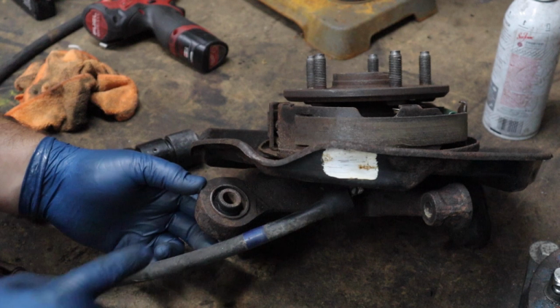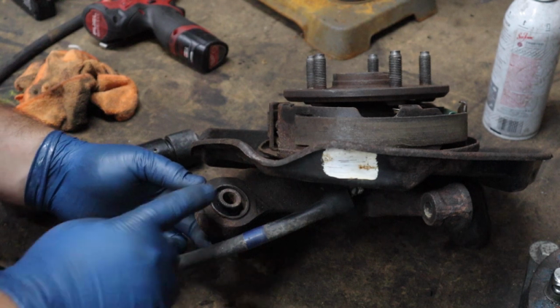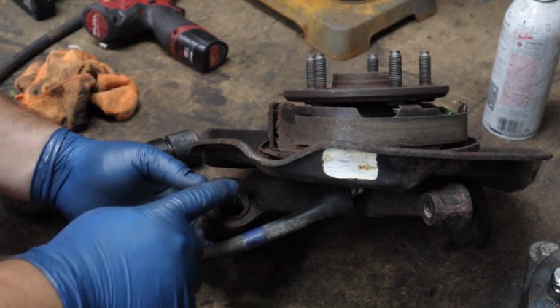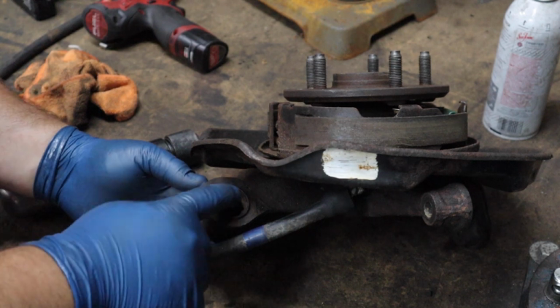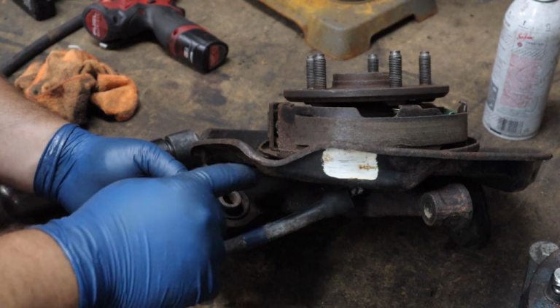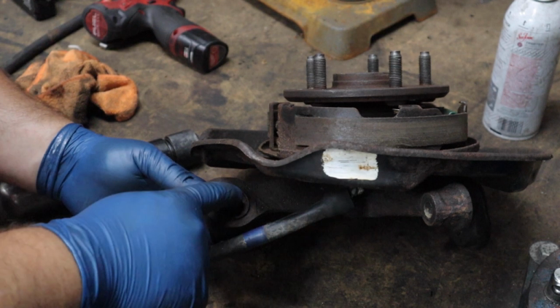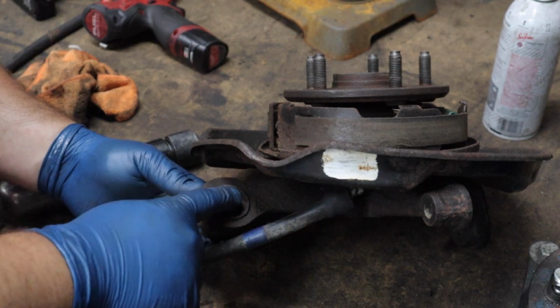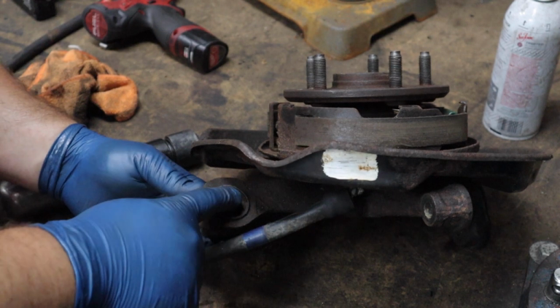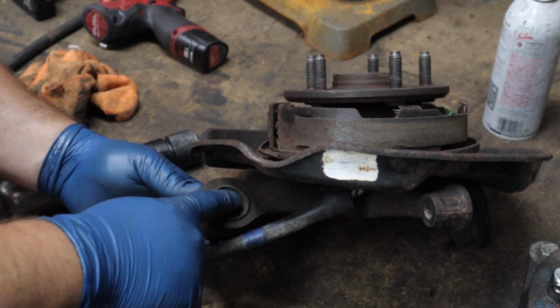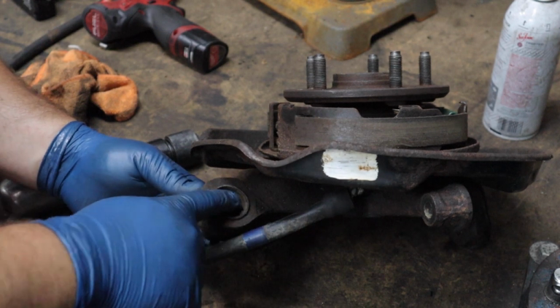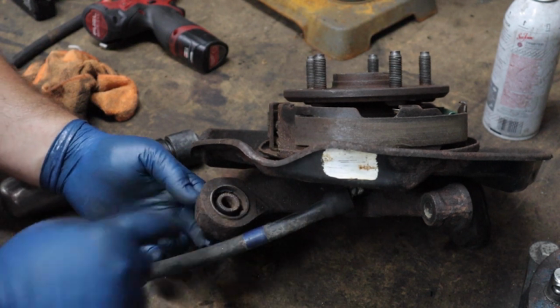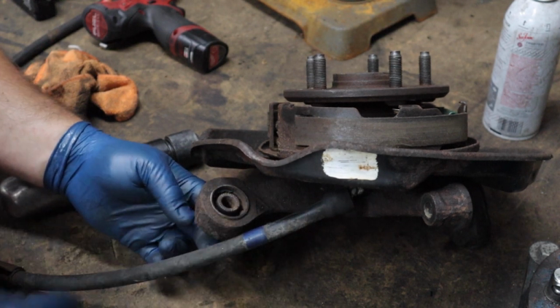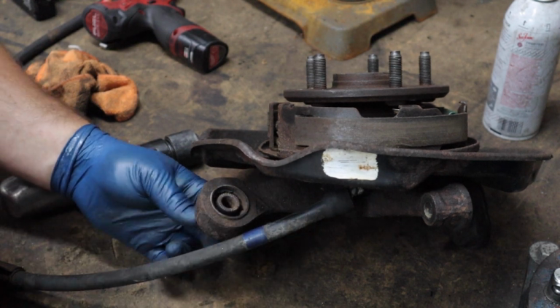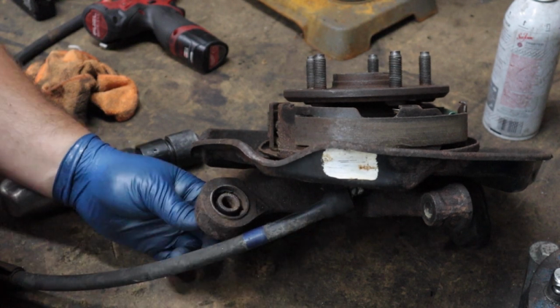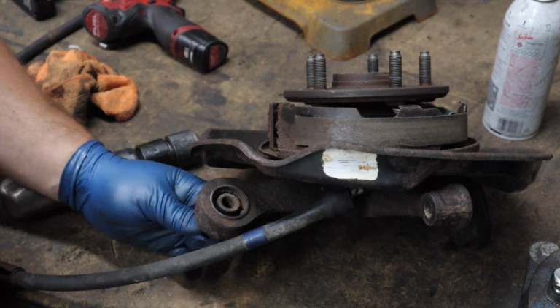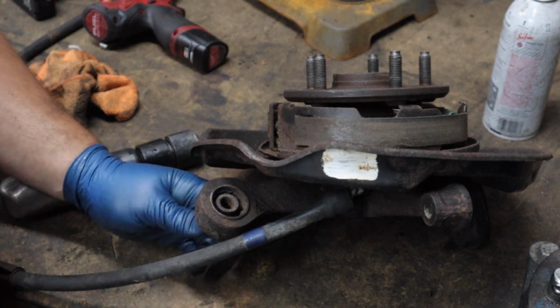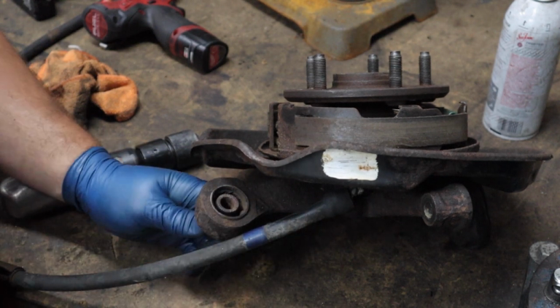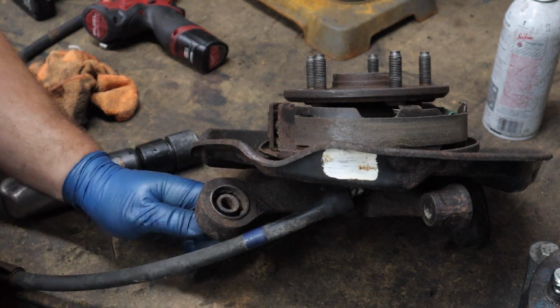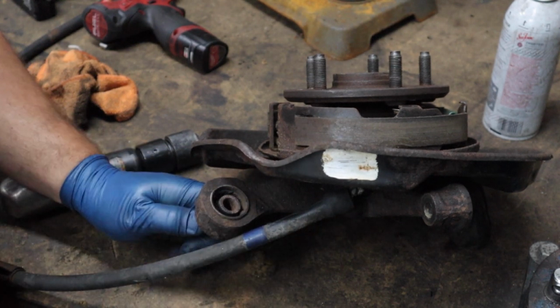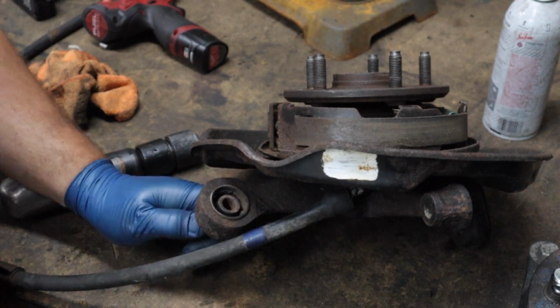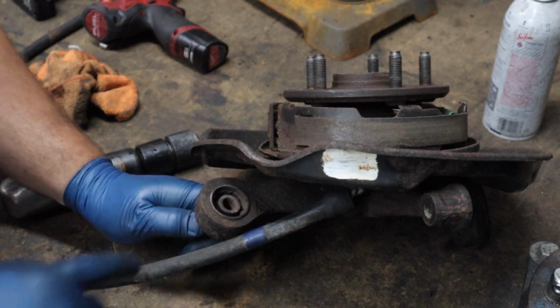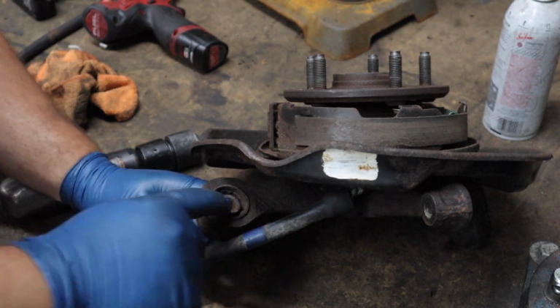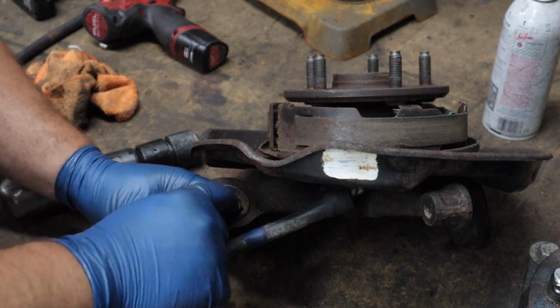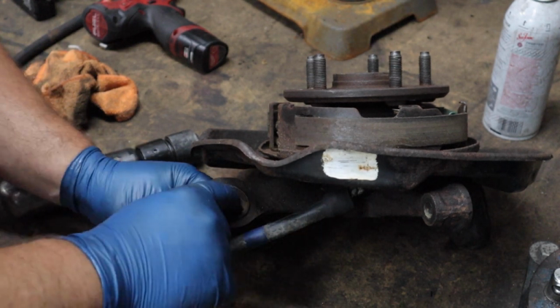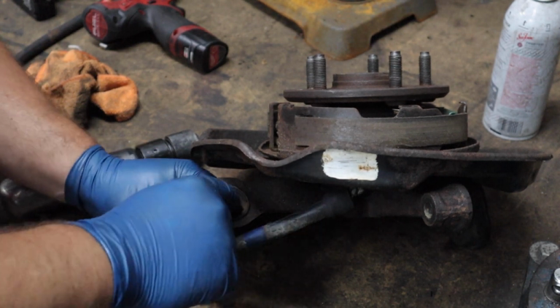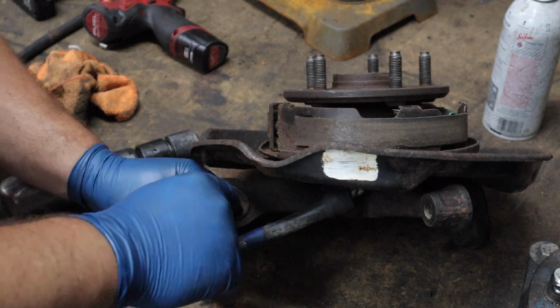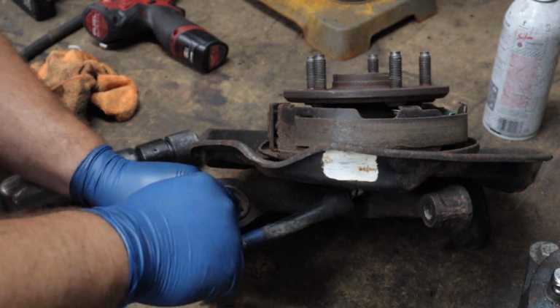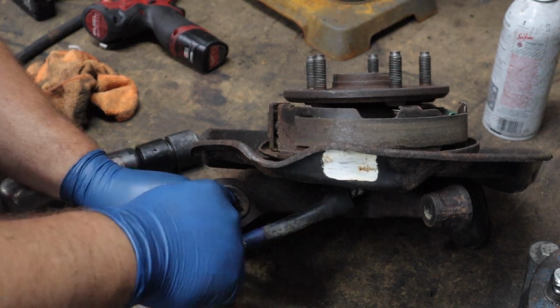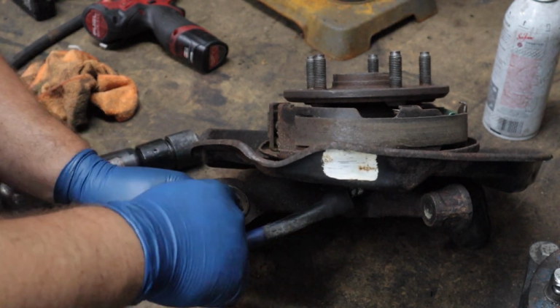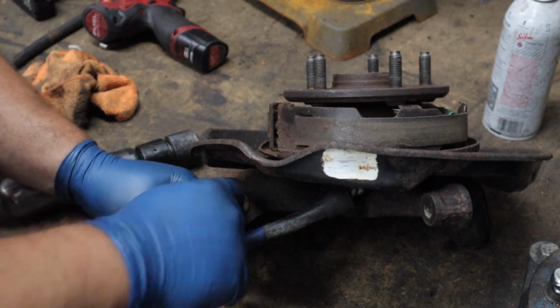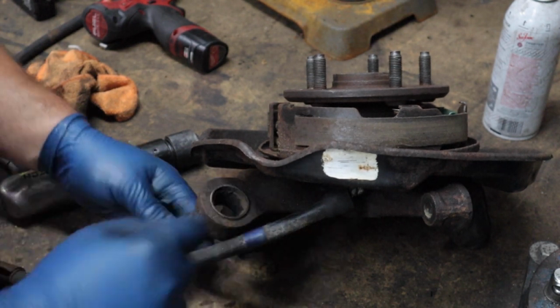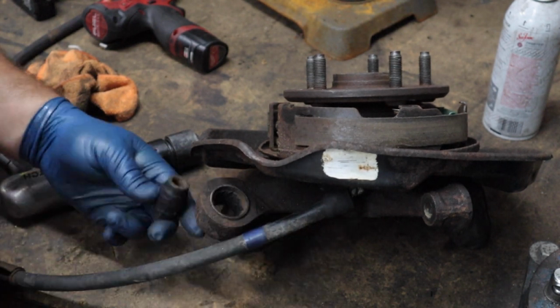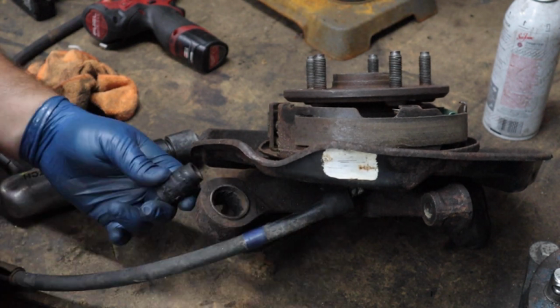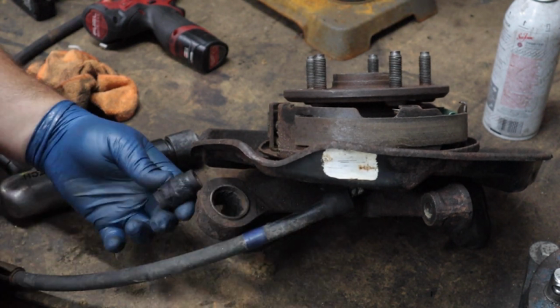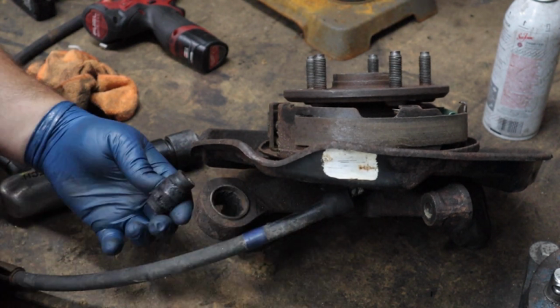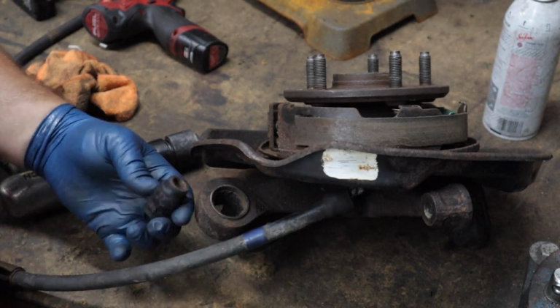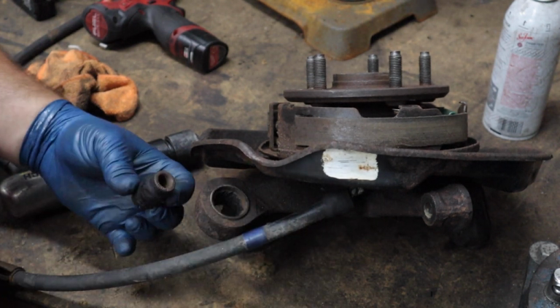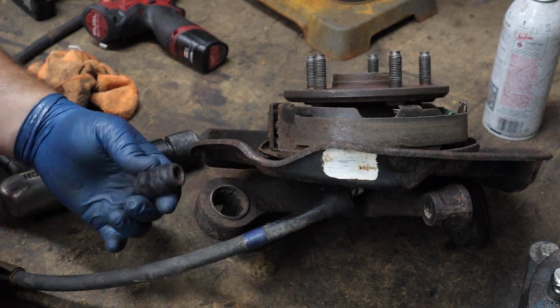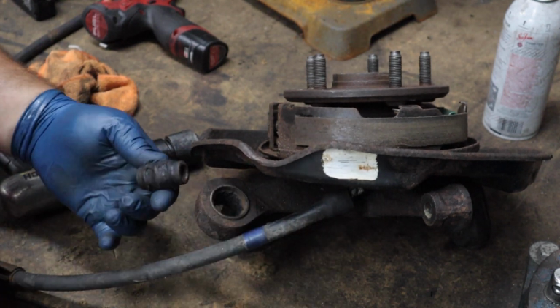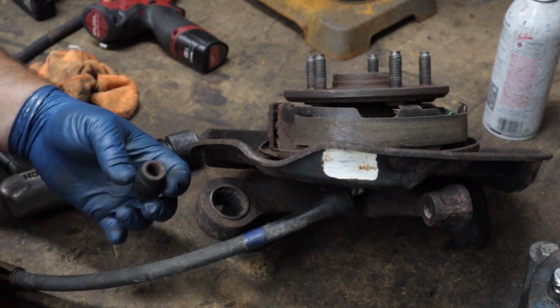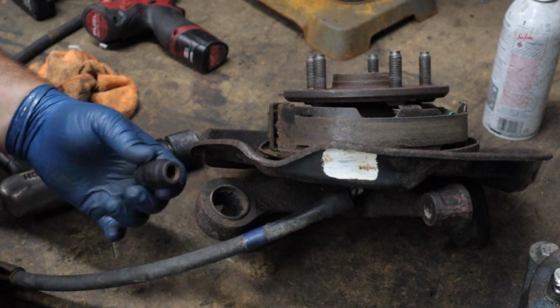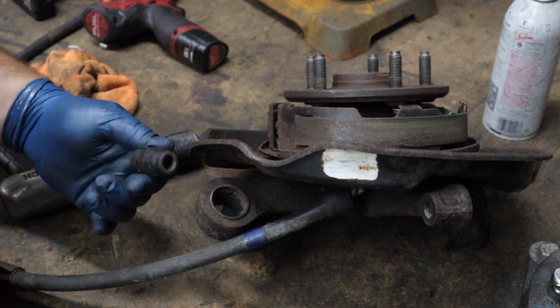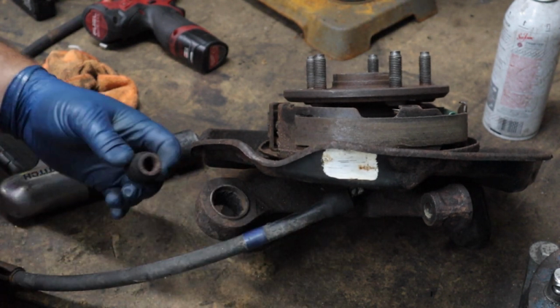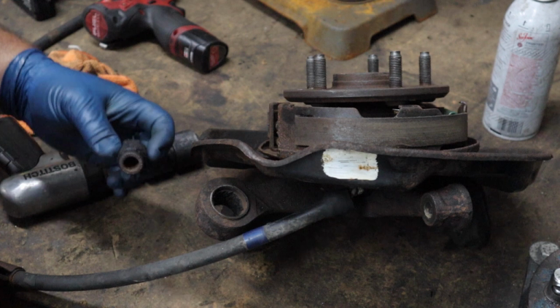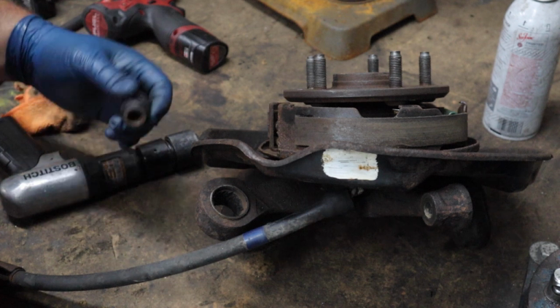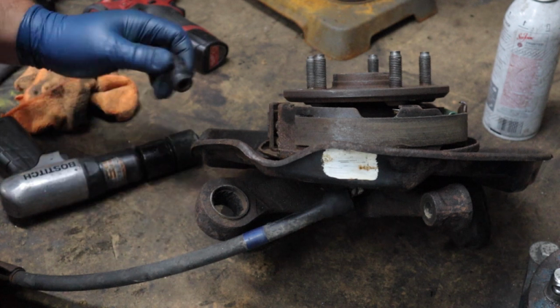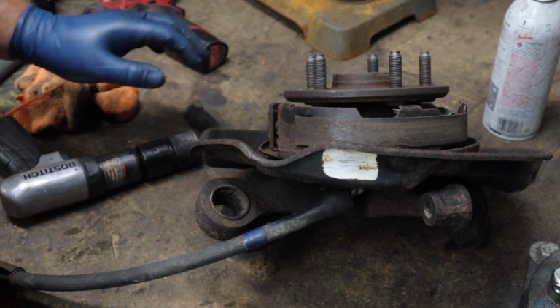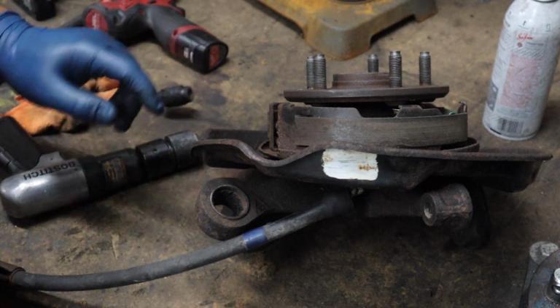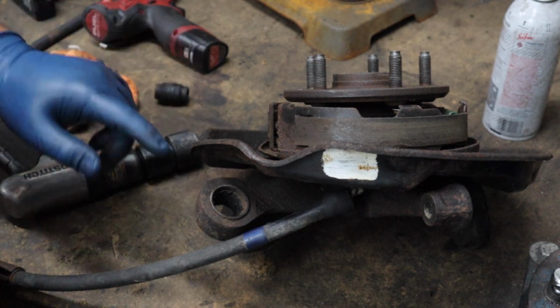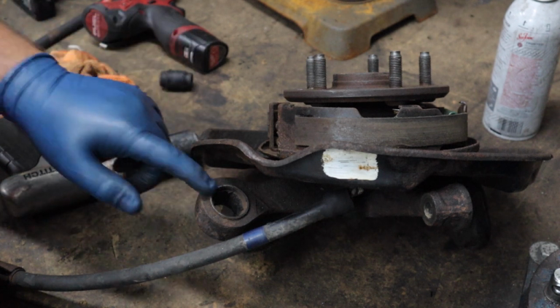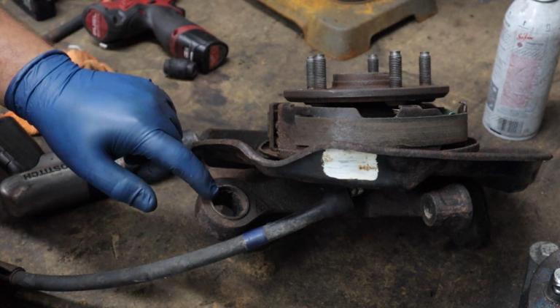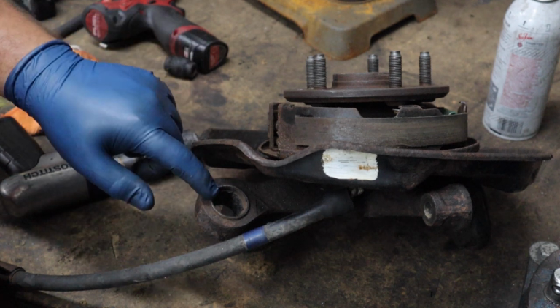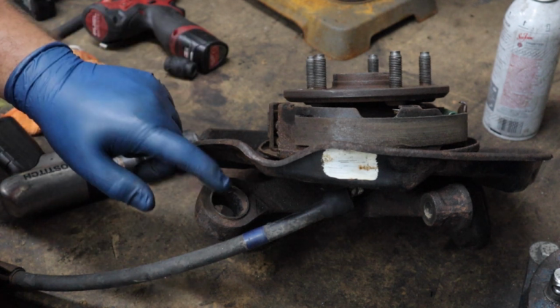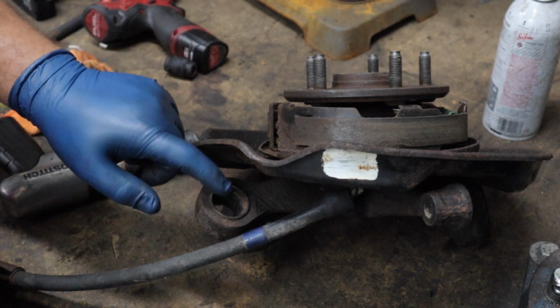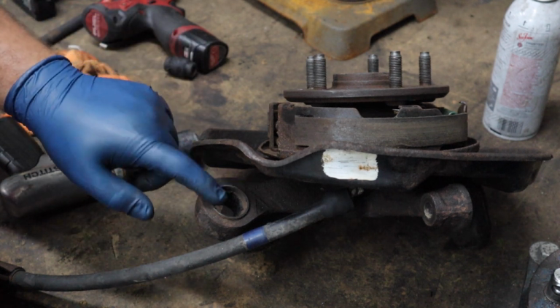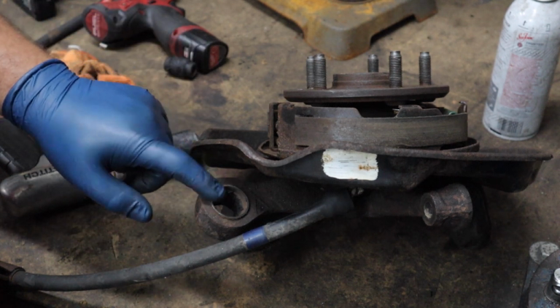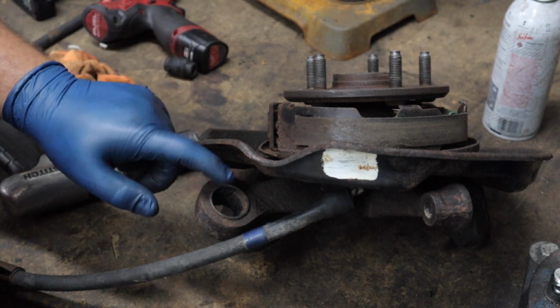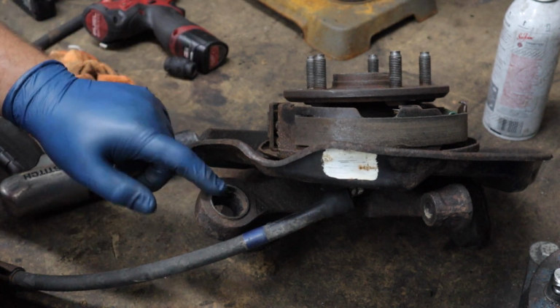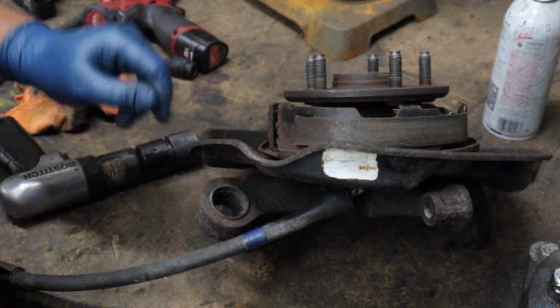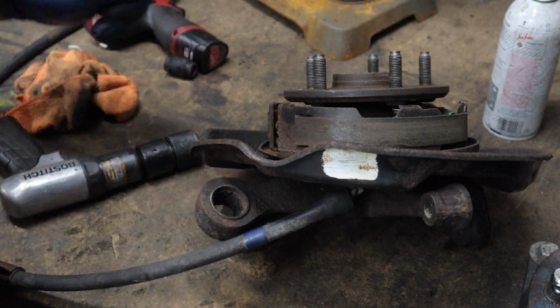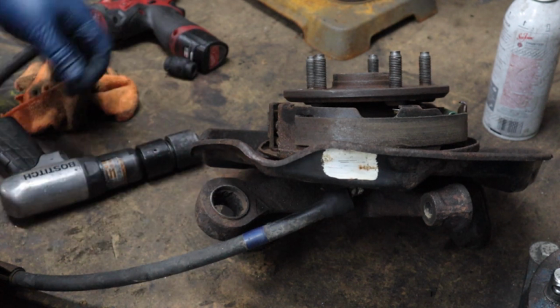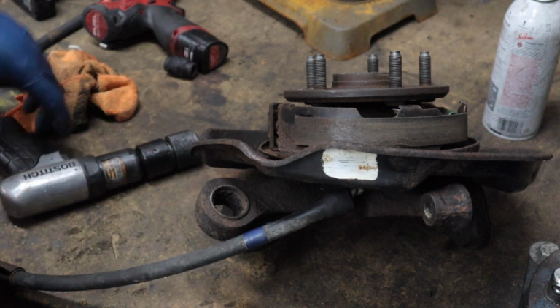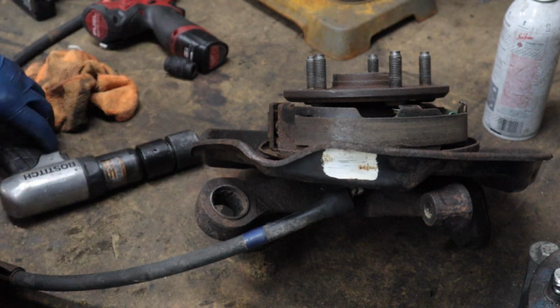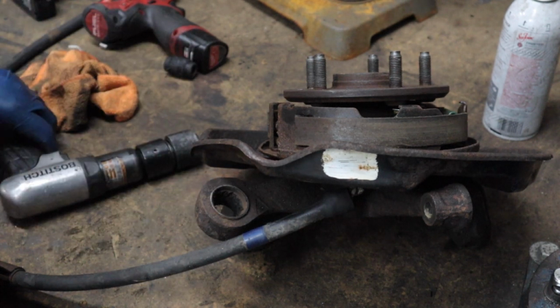This one - the bolt was actually so stuck it broke the bushing, it tore it. So all I have to do now is get this sleeve out.